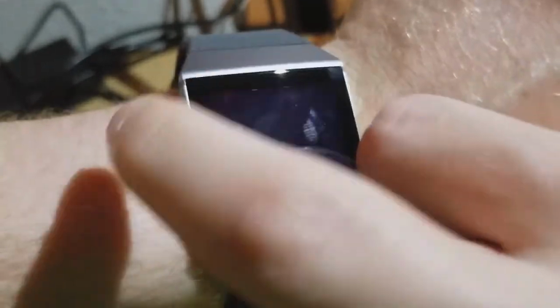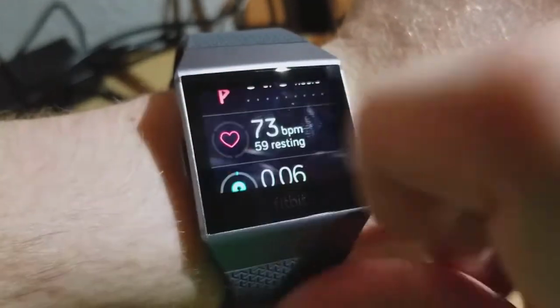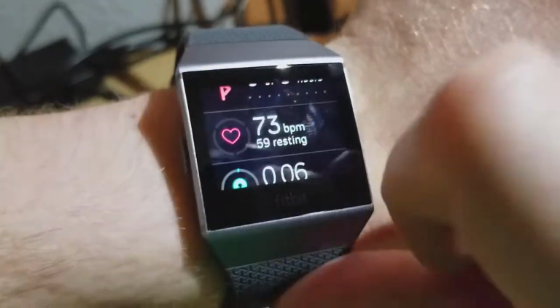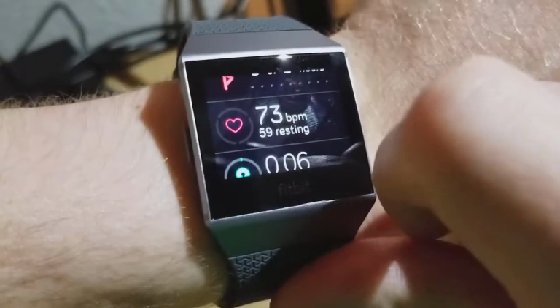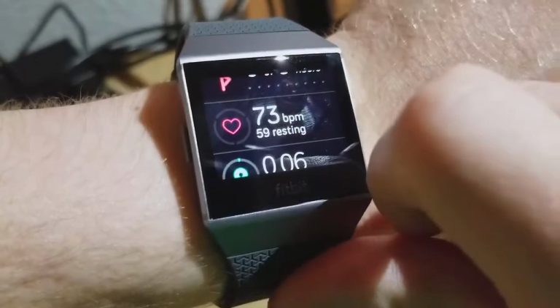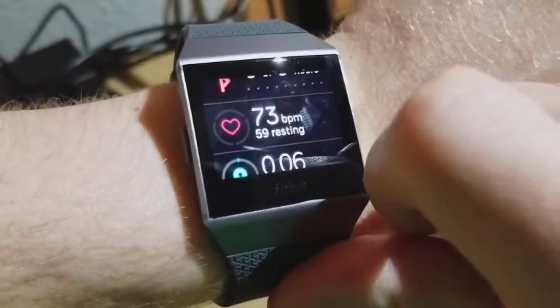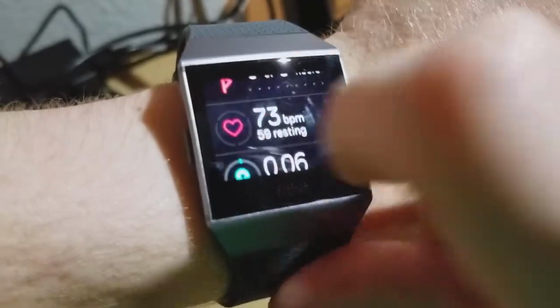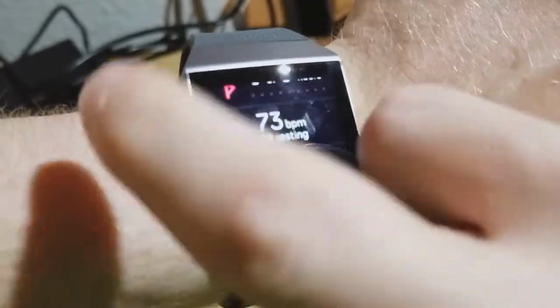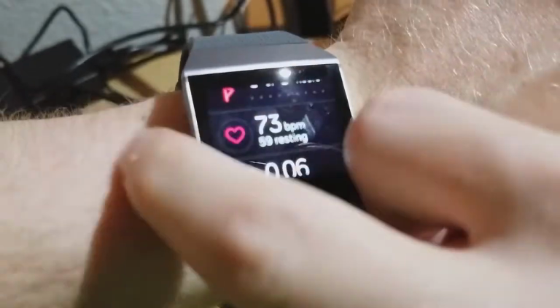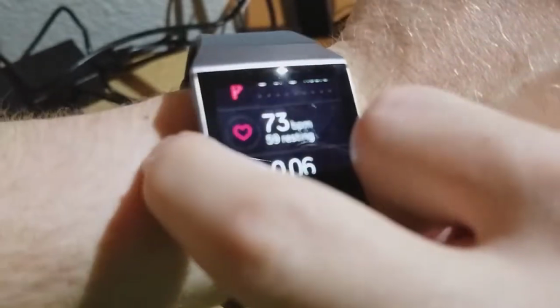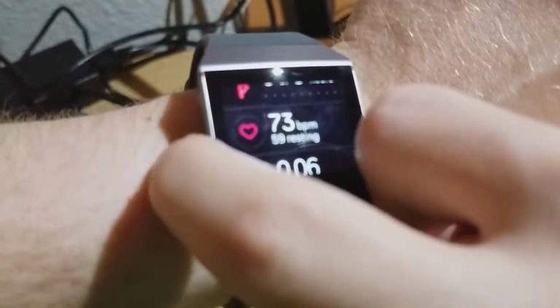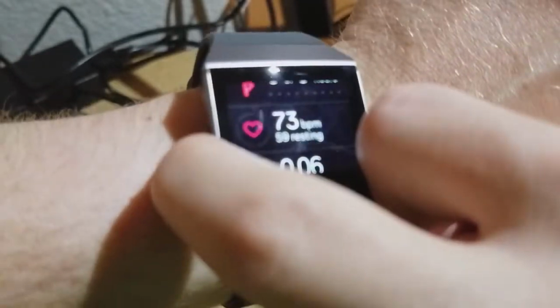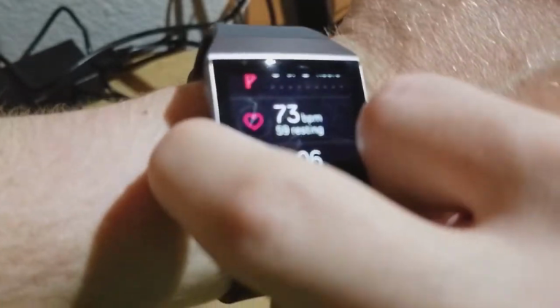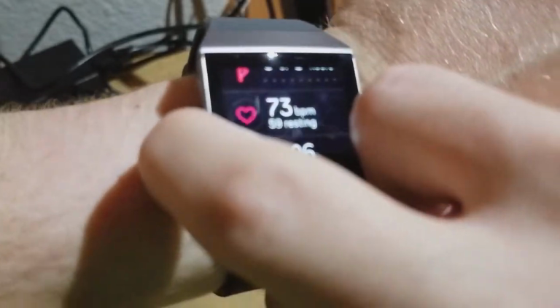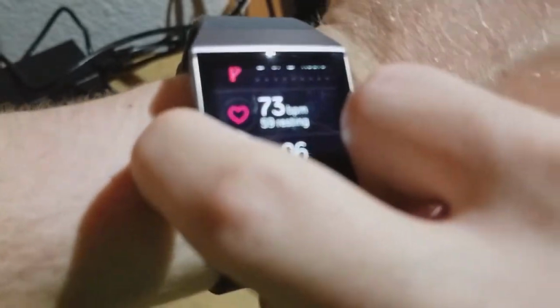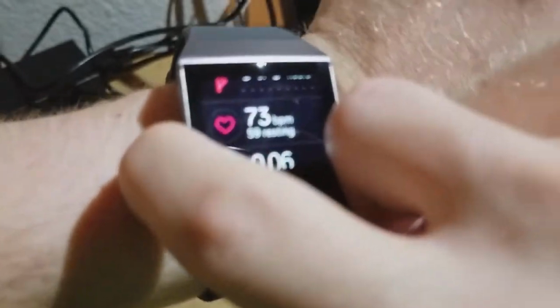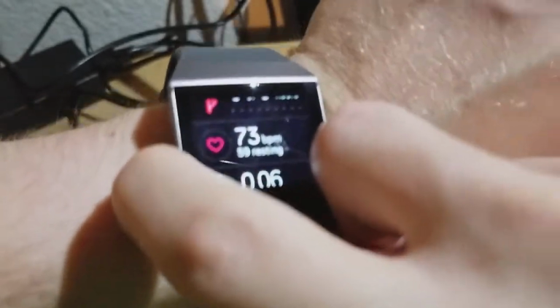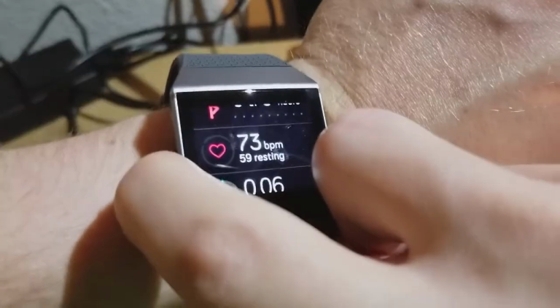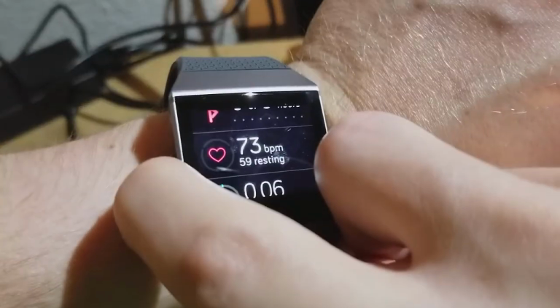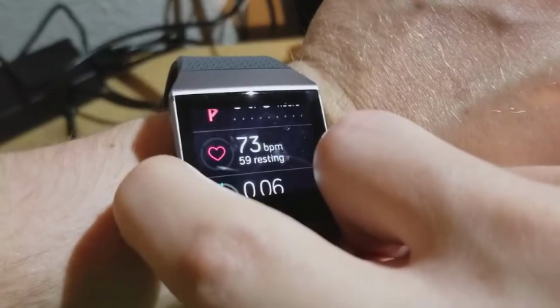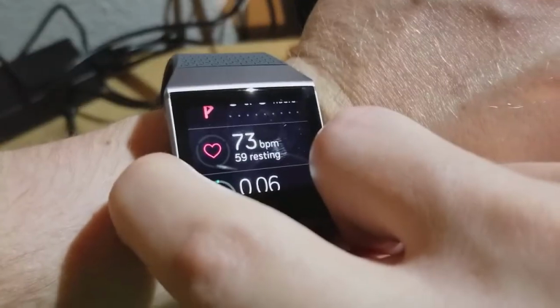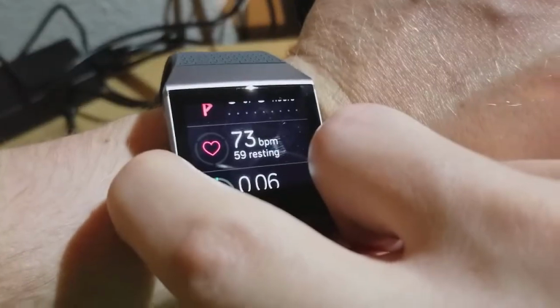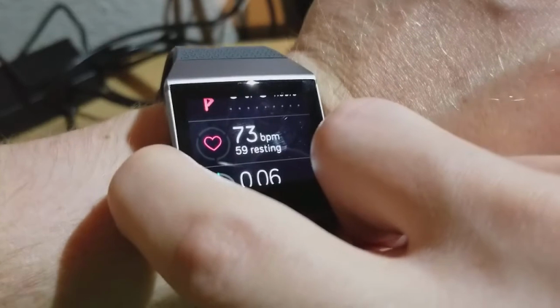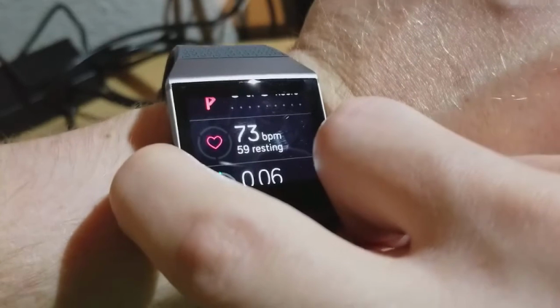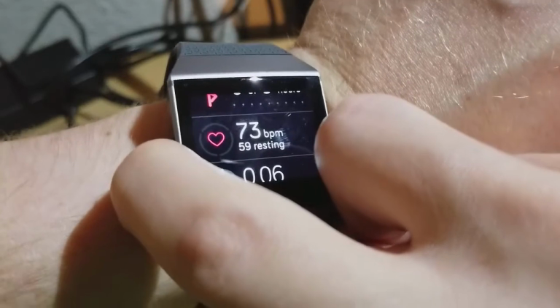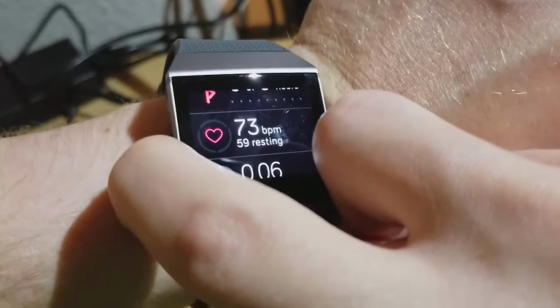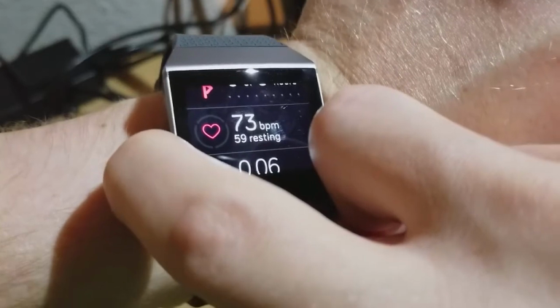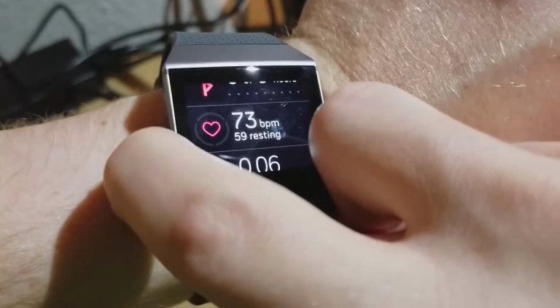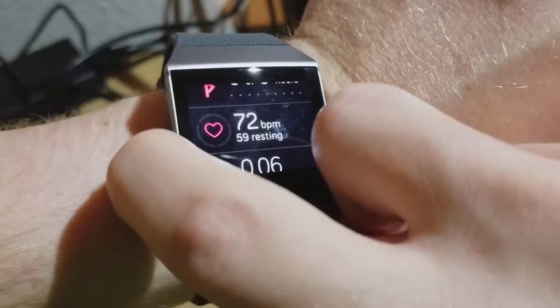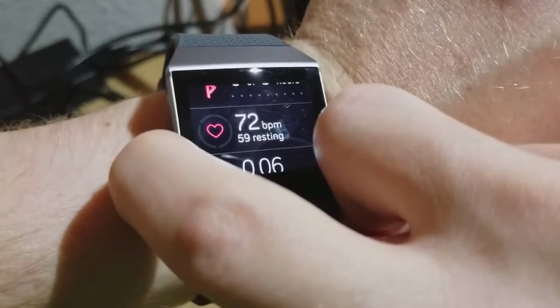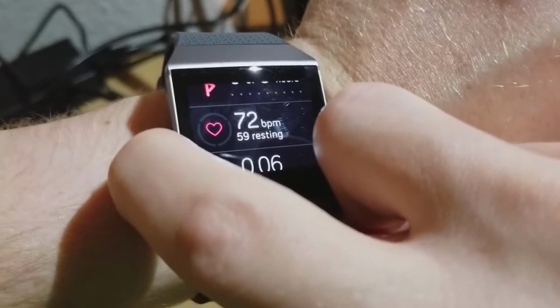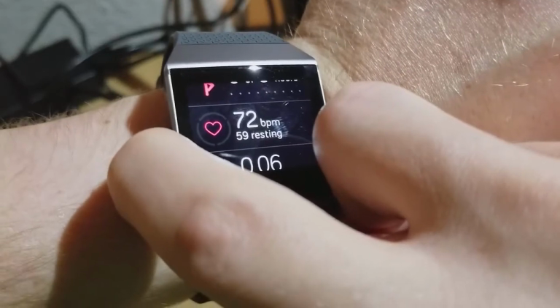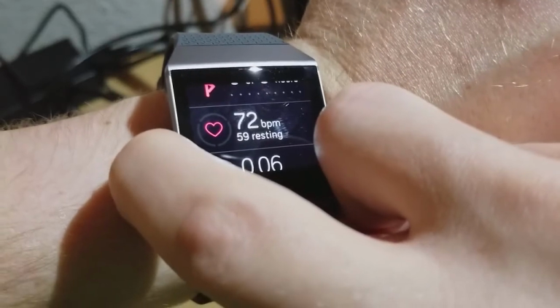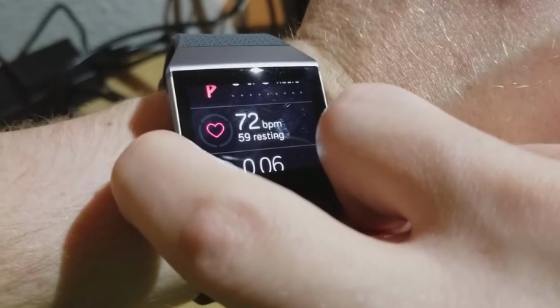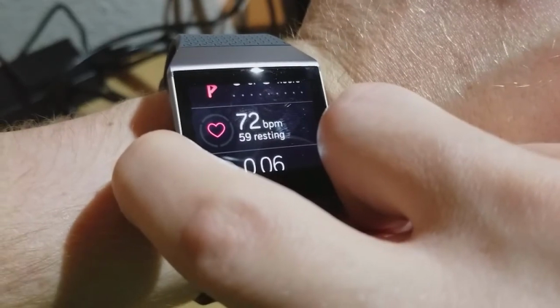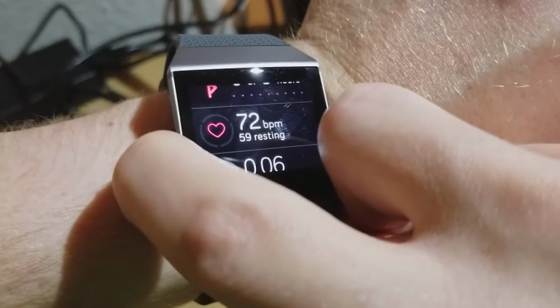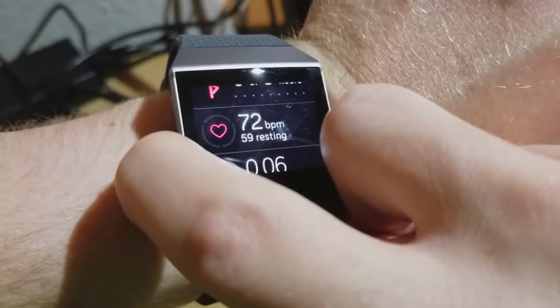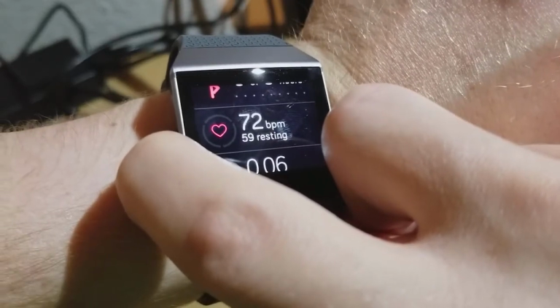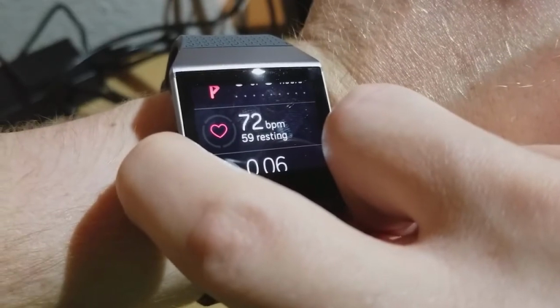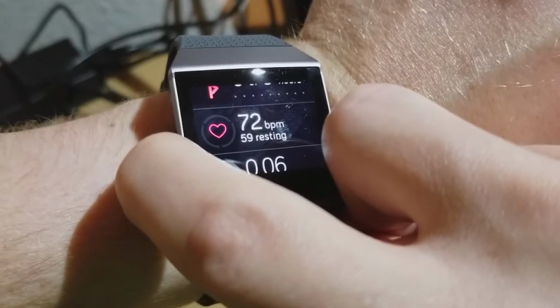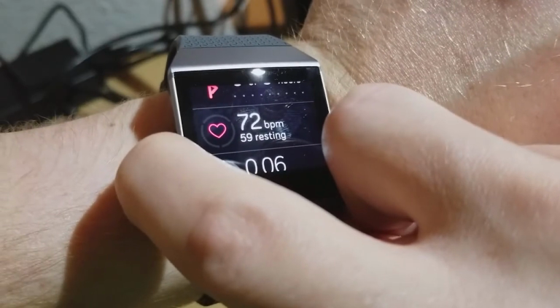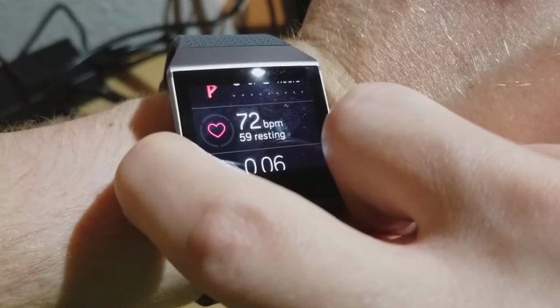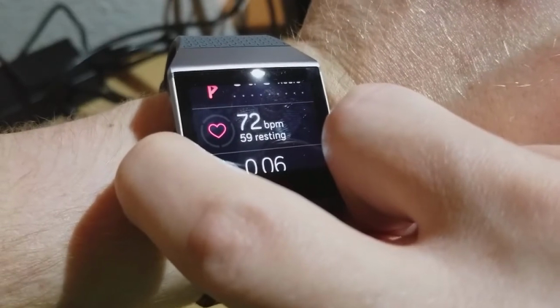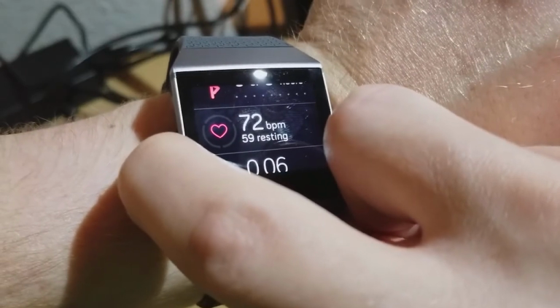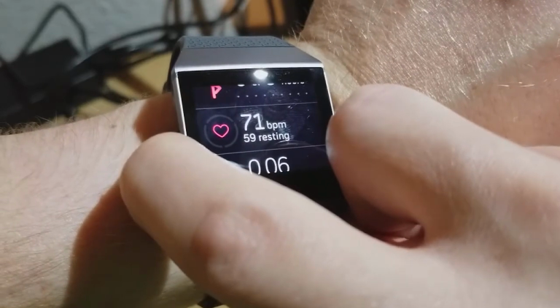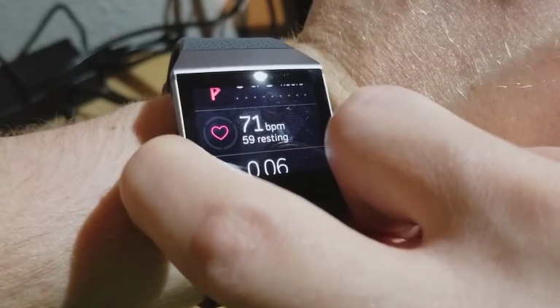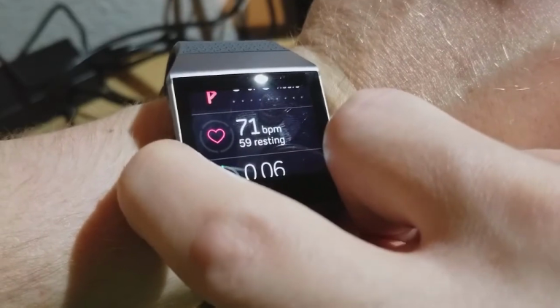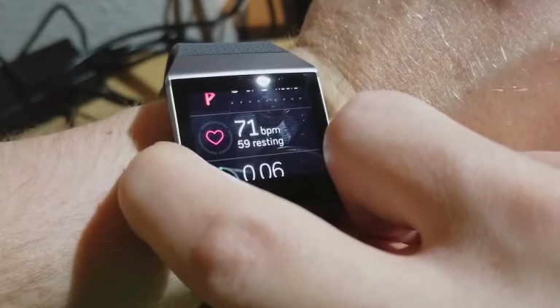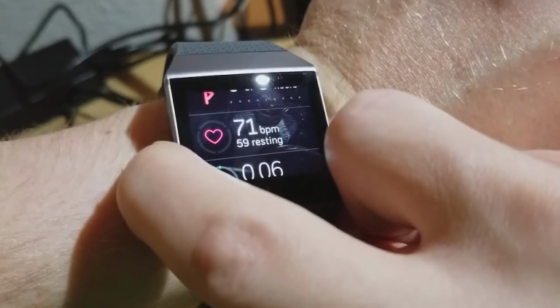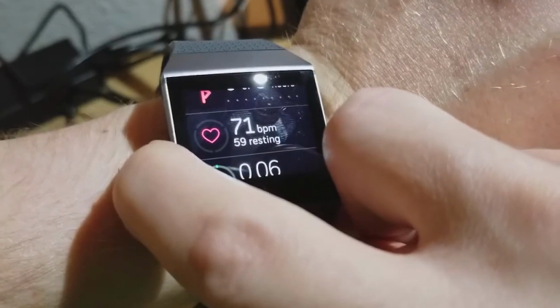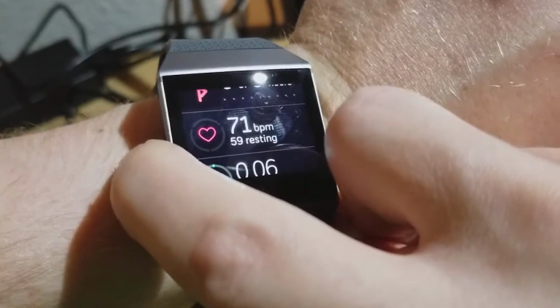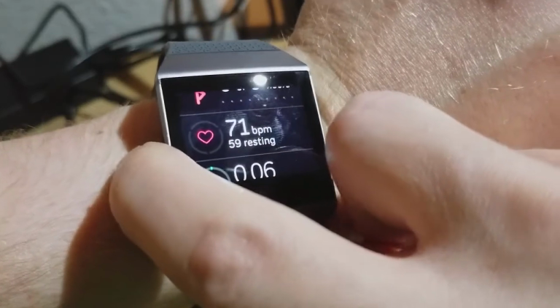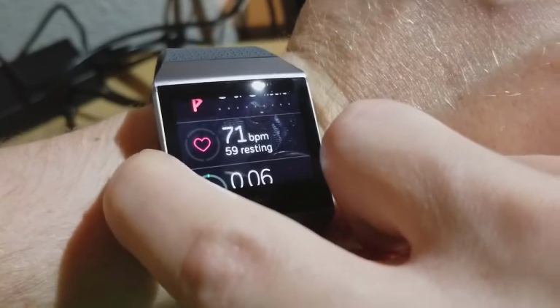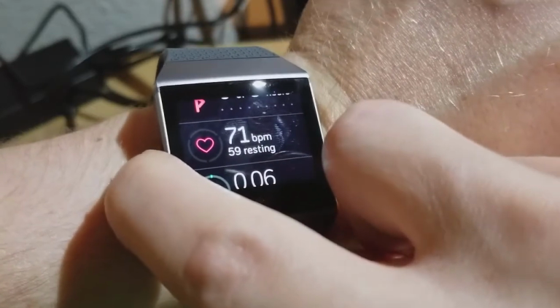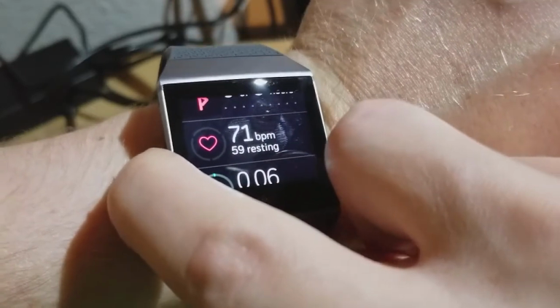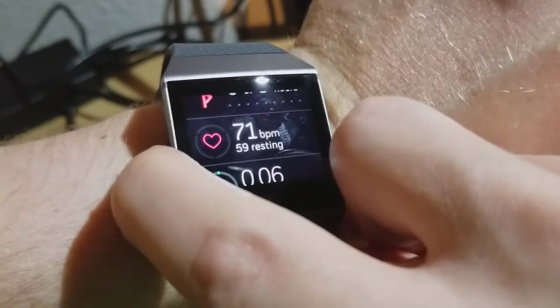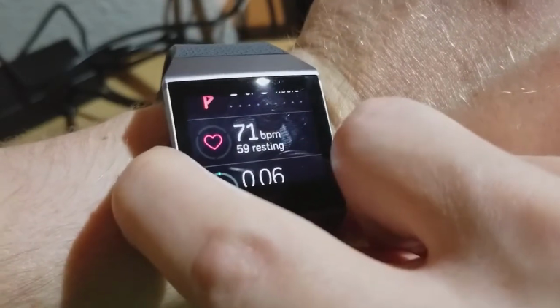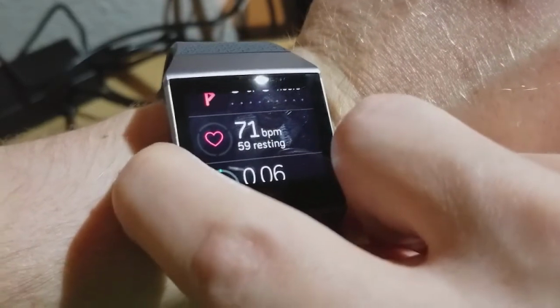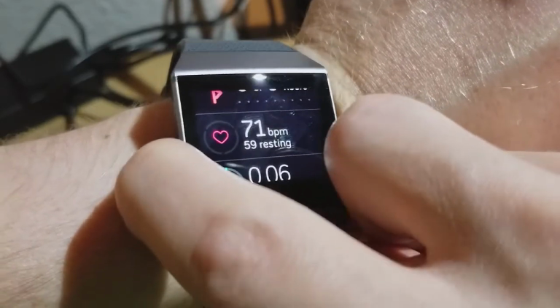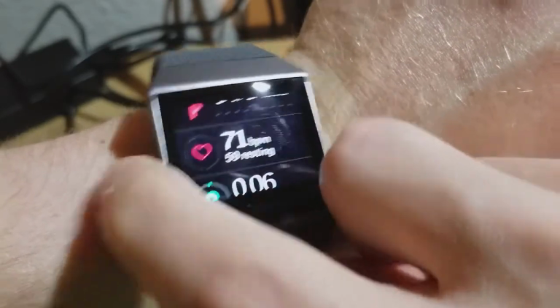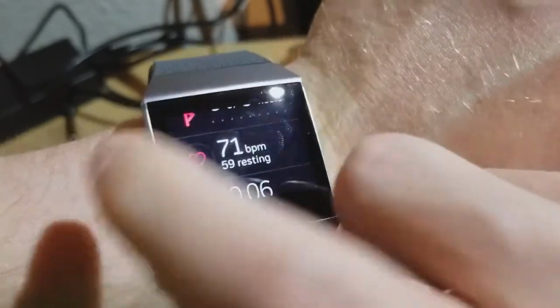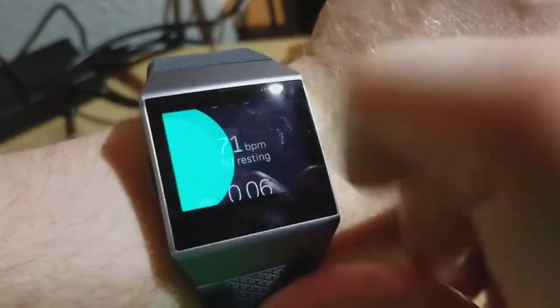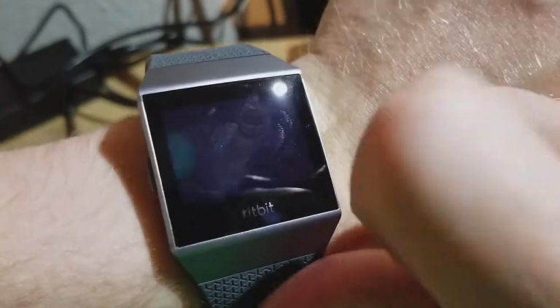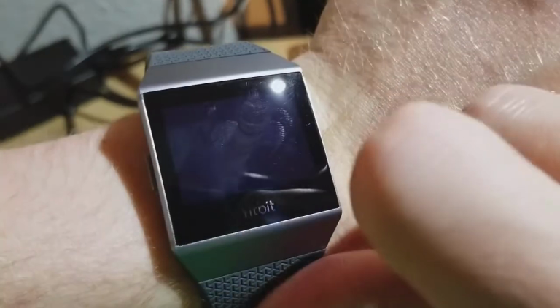You can also see how your resting heart rate, which is a general measure of cardiovascular fitness, changes over time.